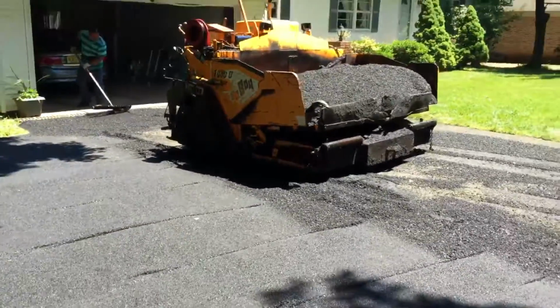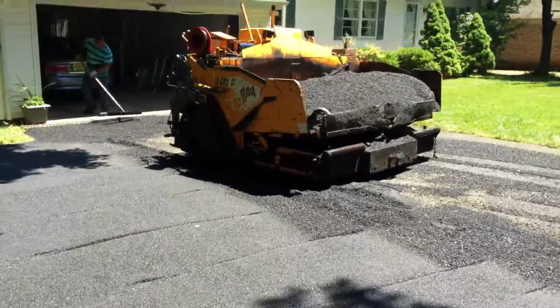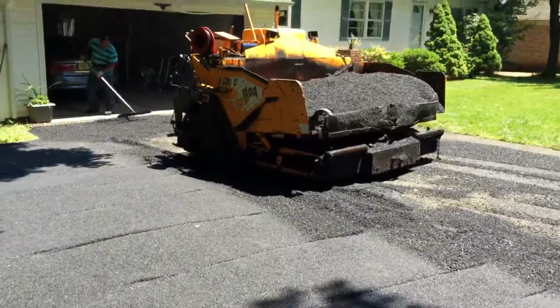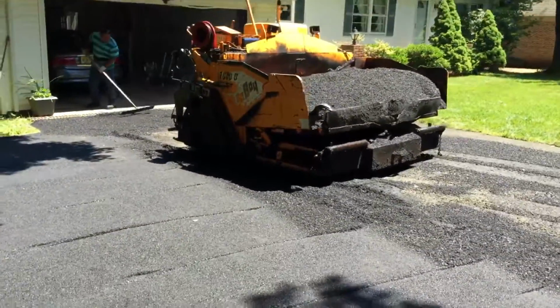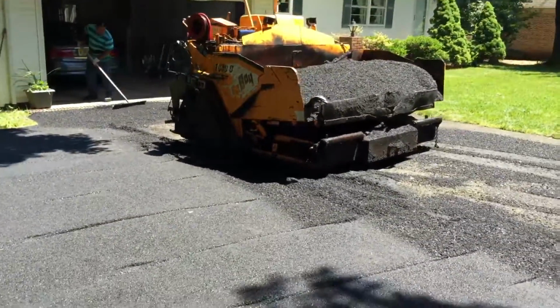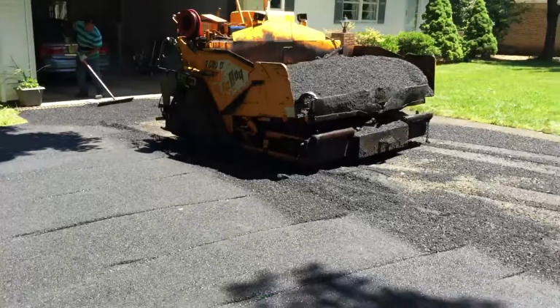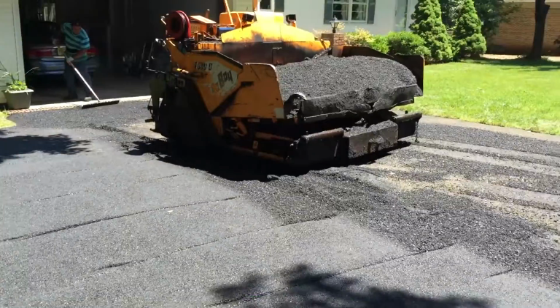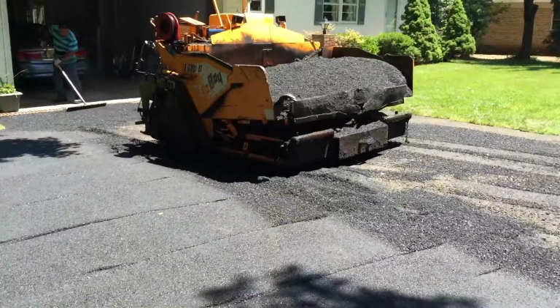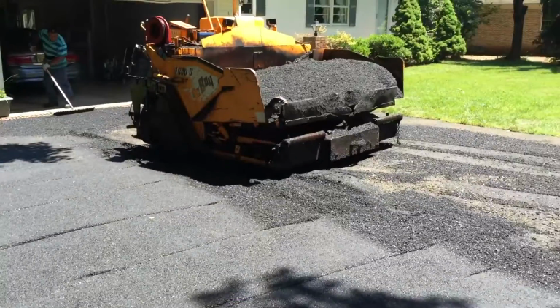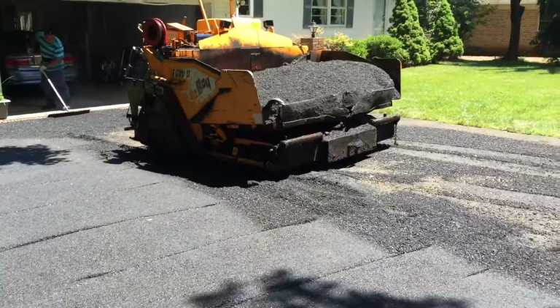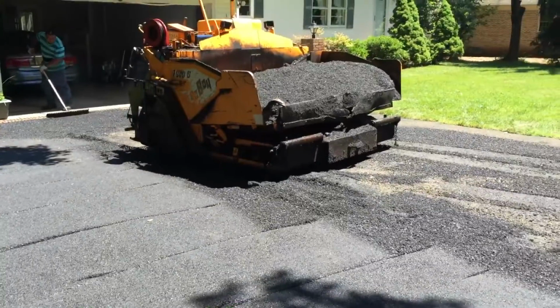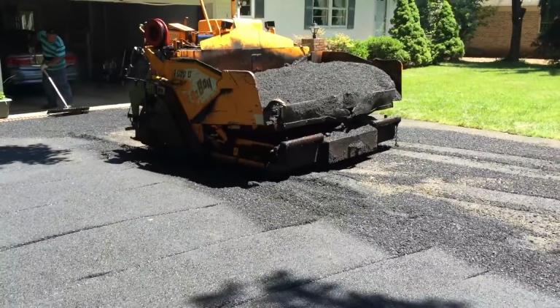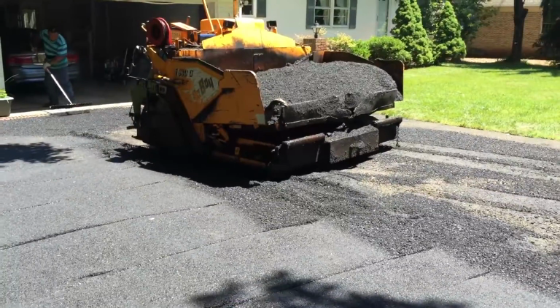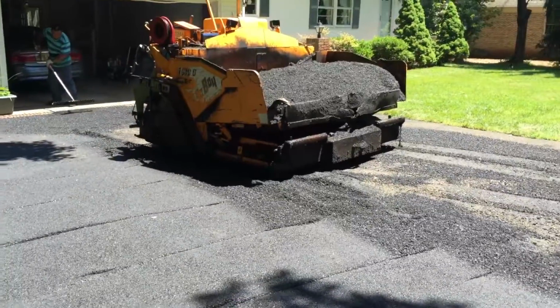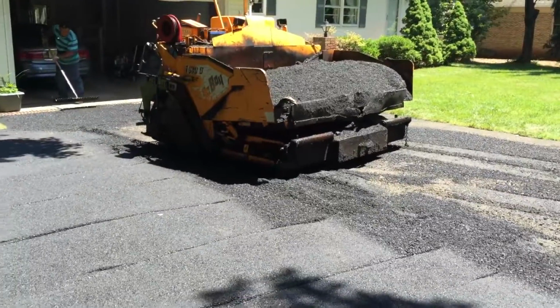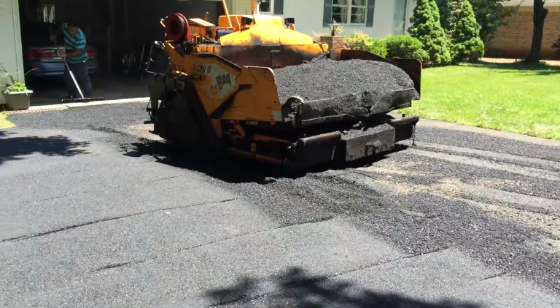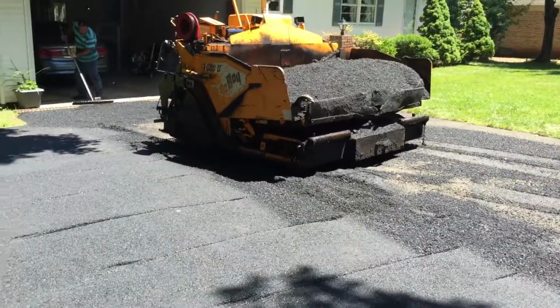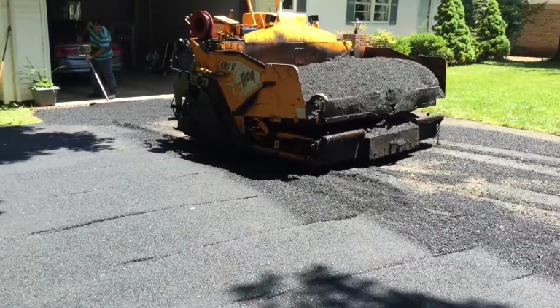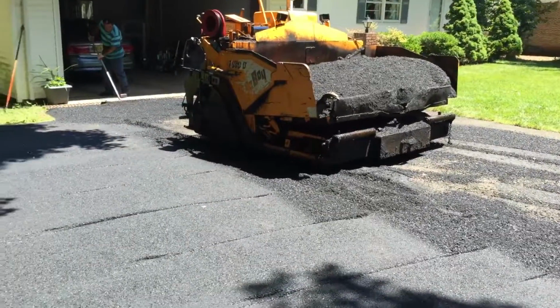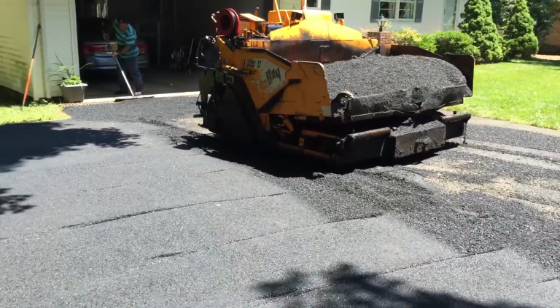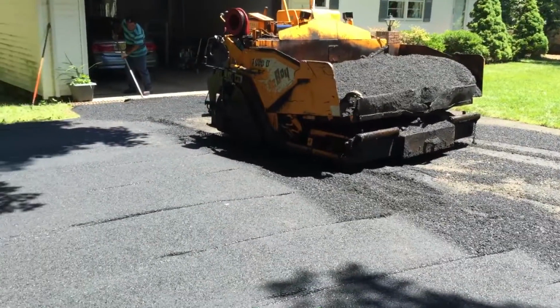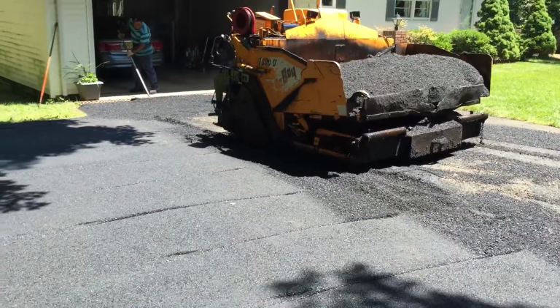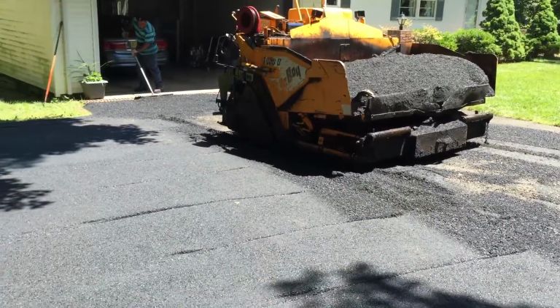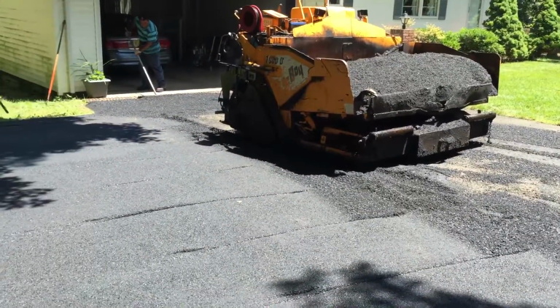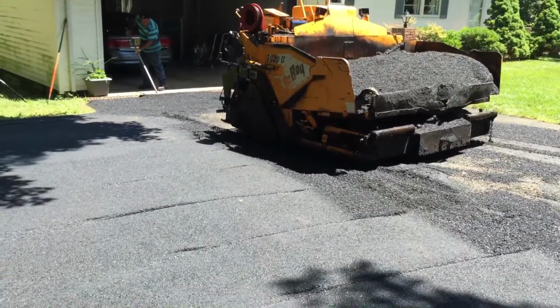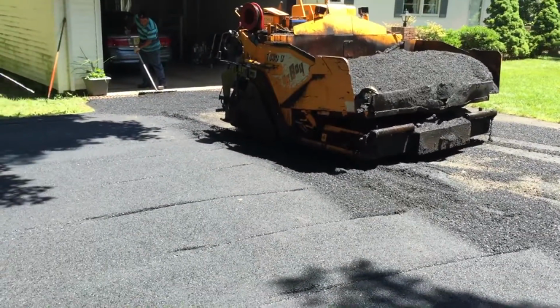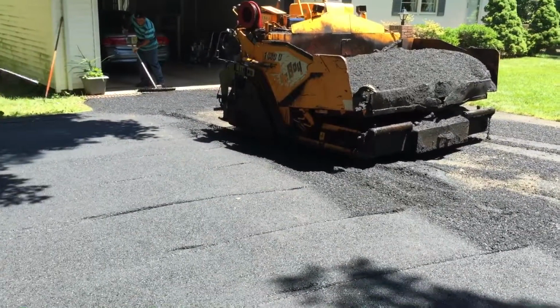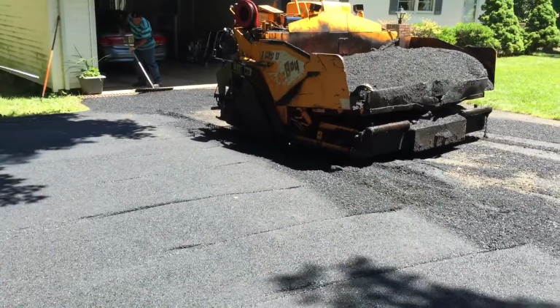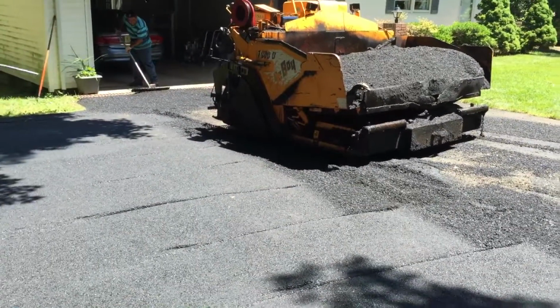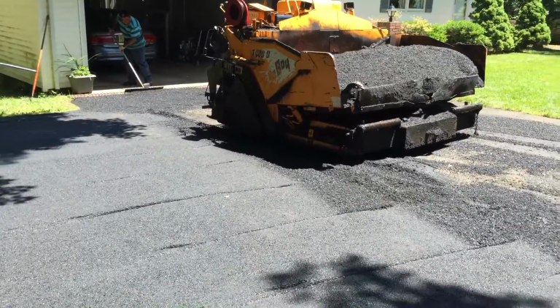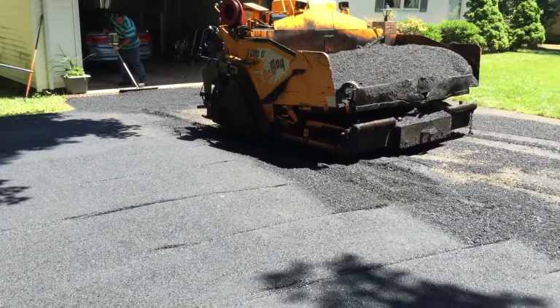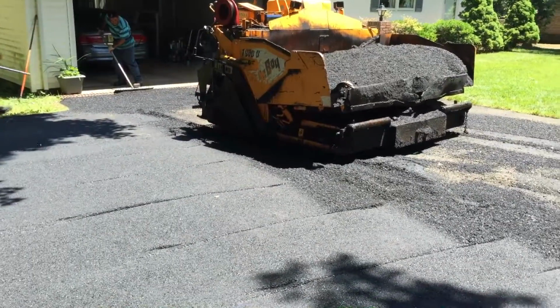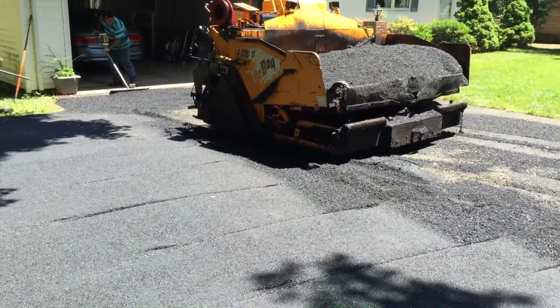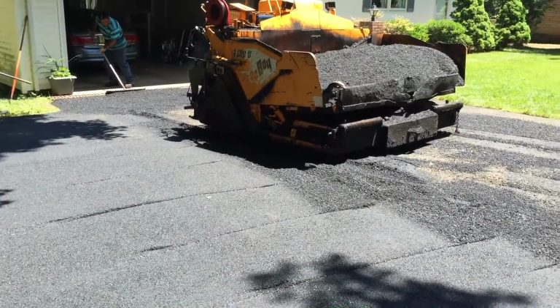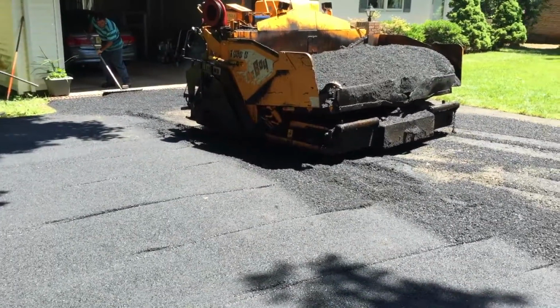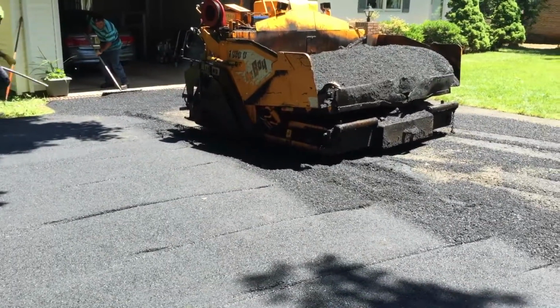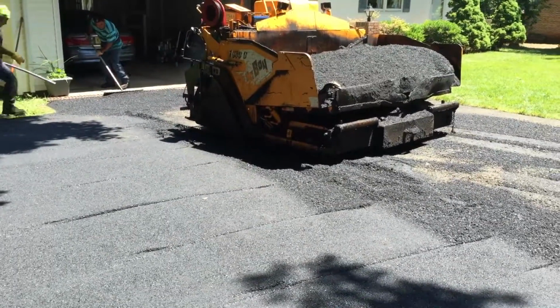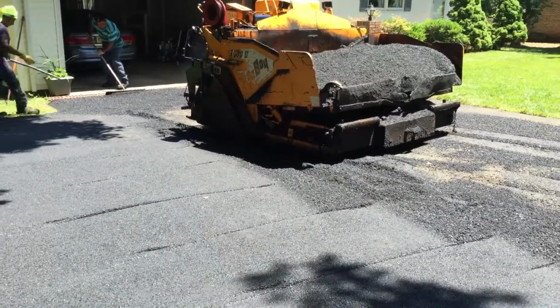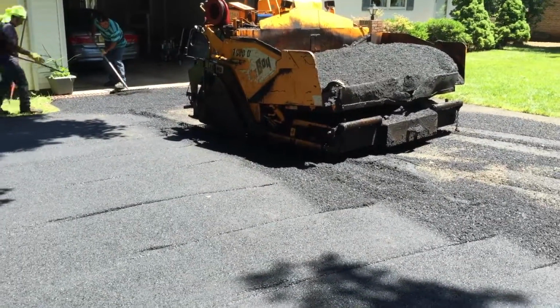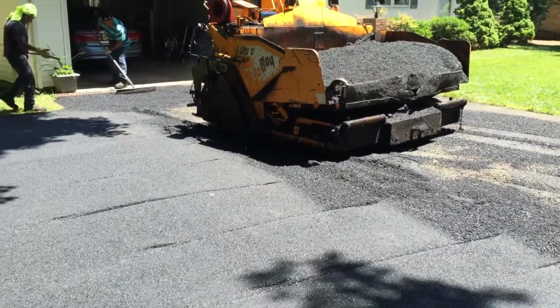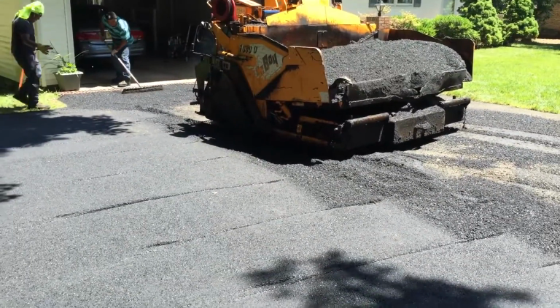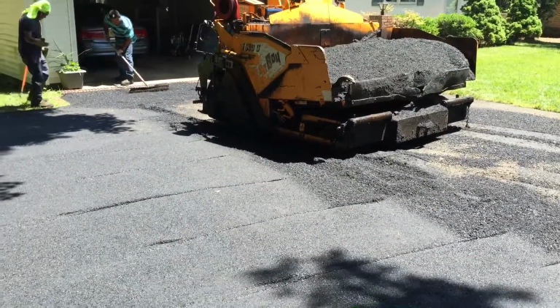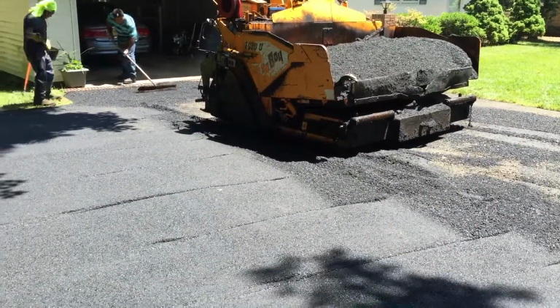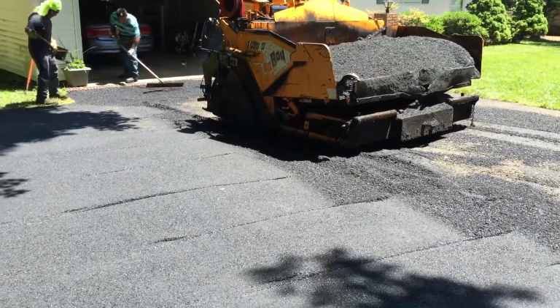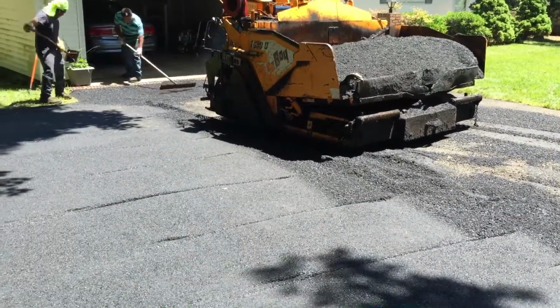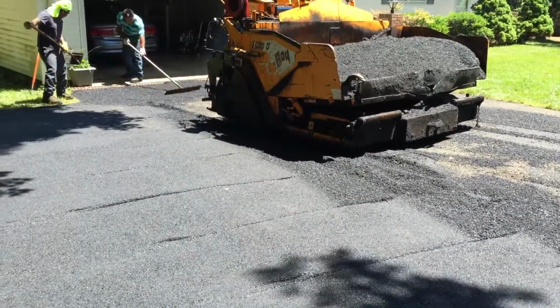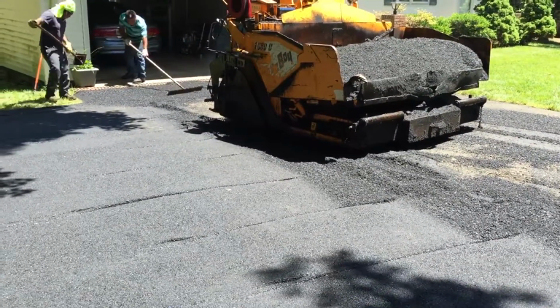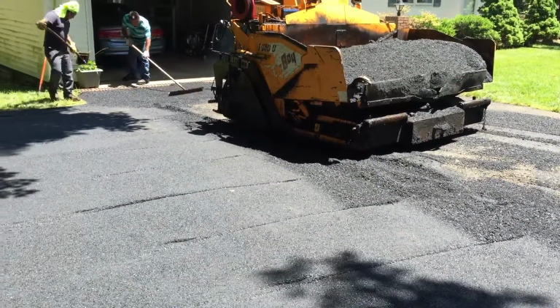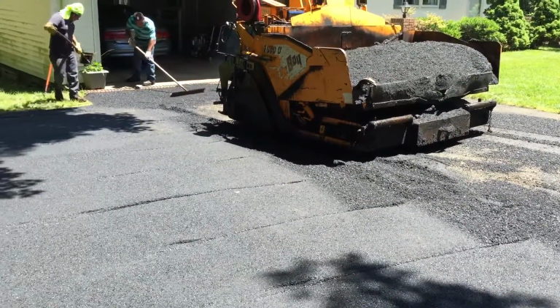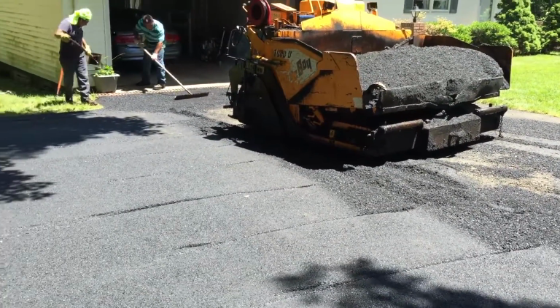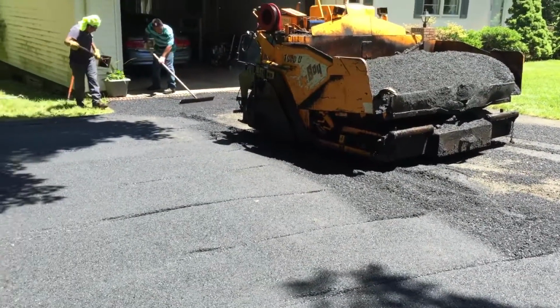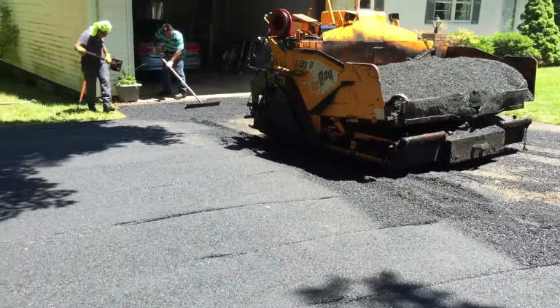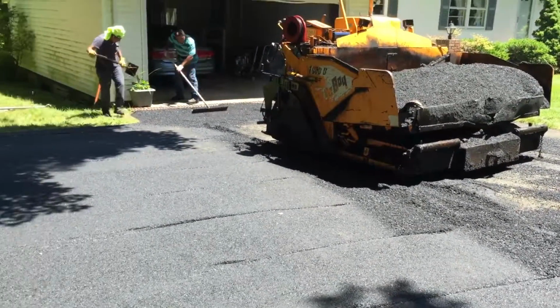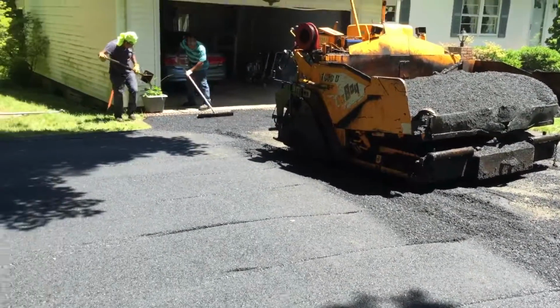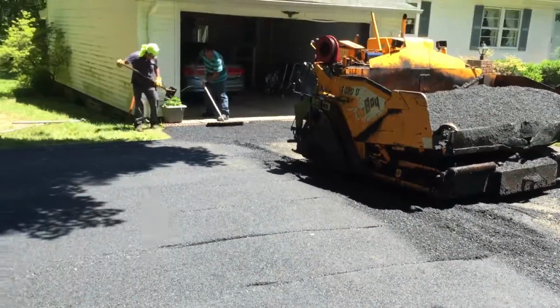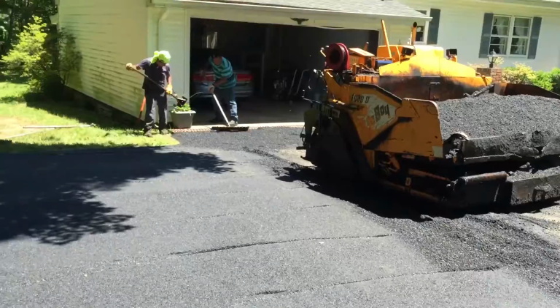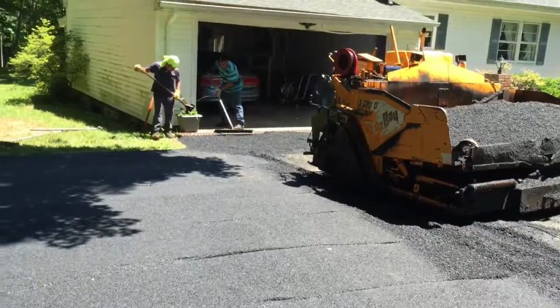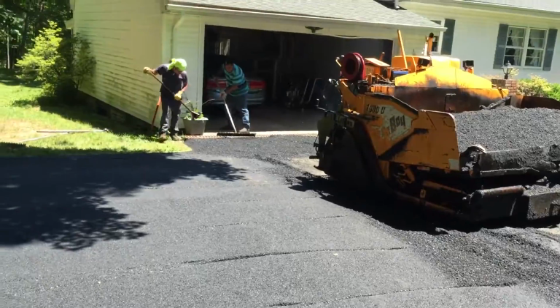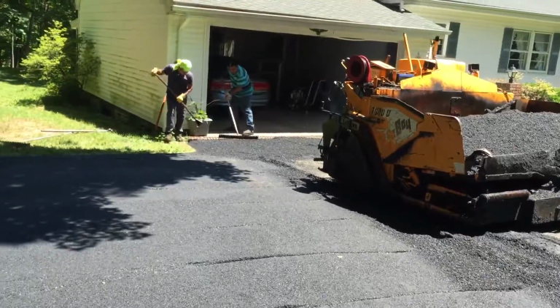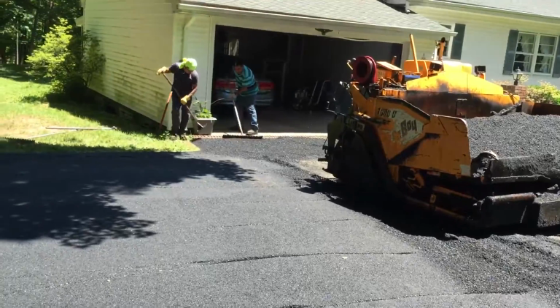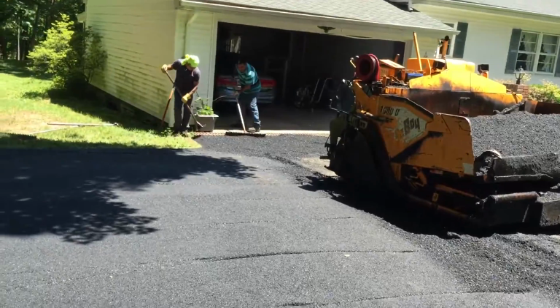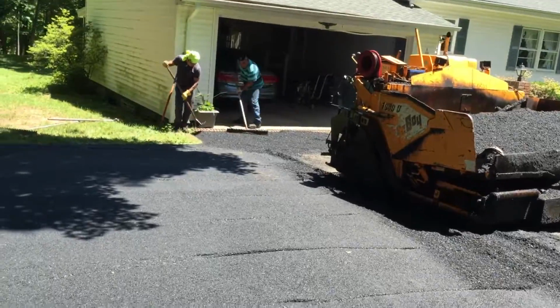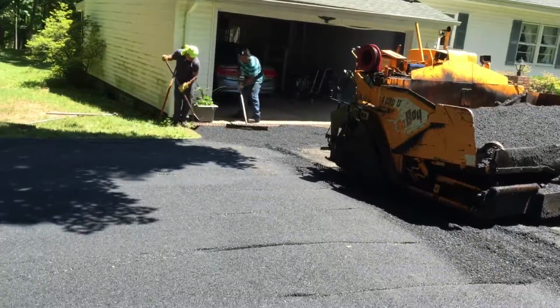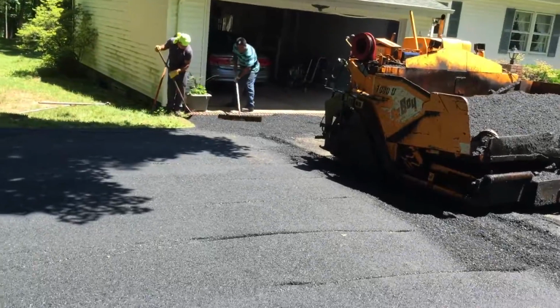And there's our actual paving machine. They have to do everything by hand by the garage so they can have a nice grade finish.